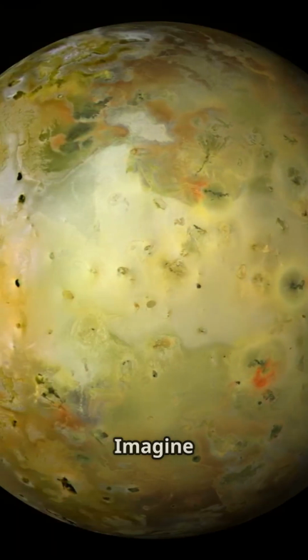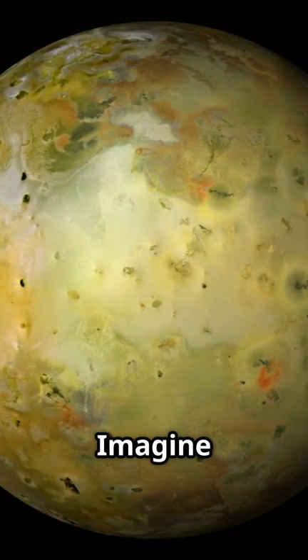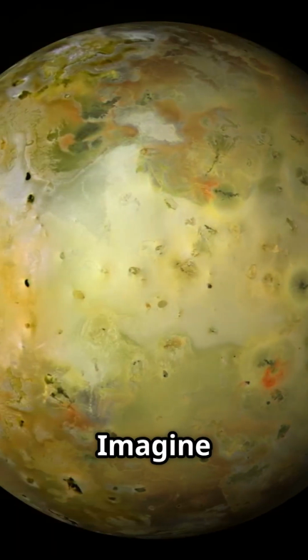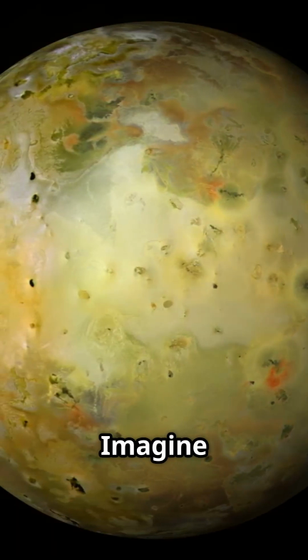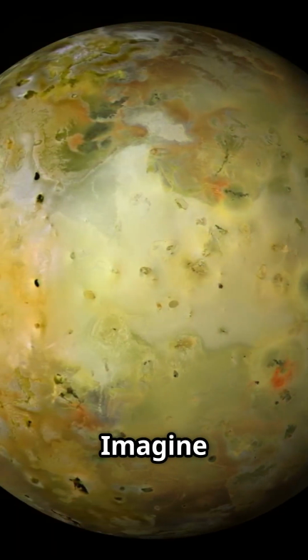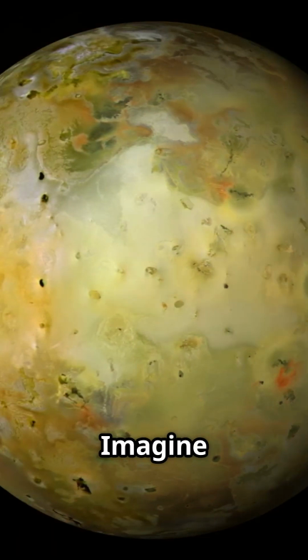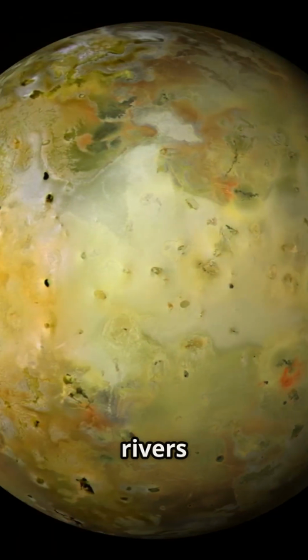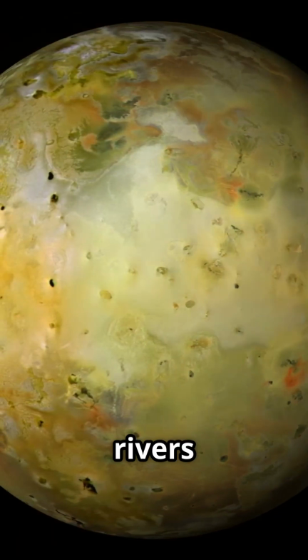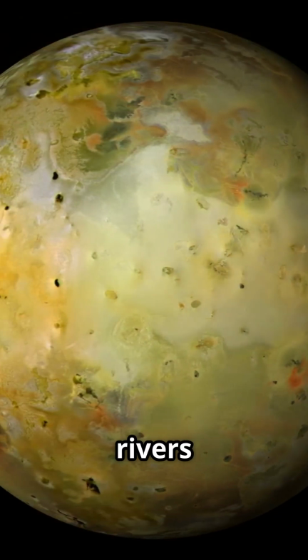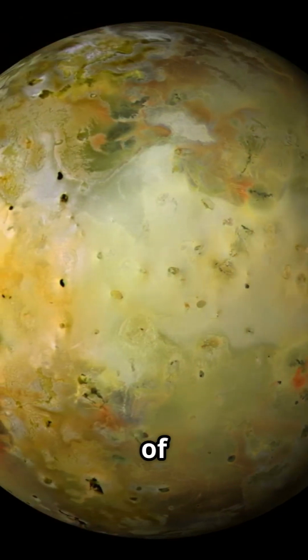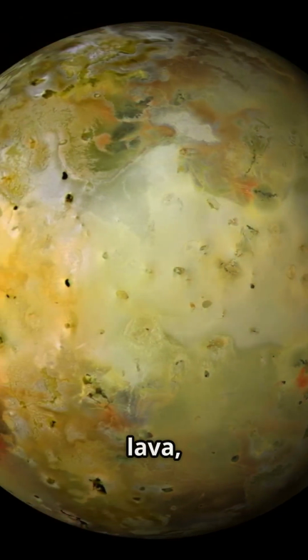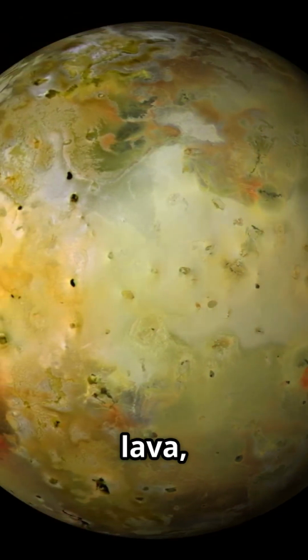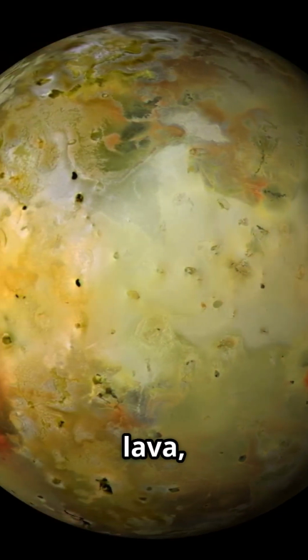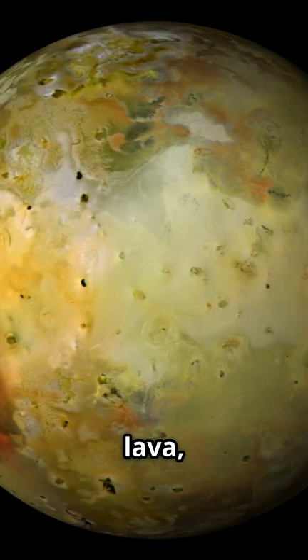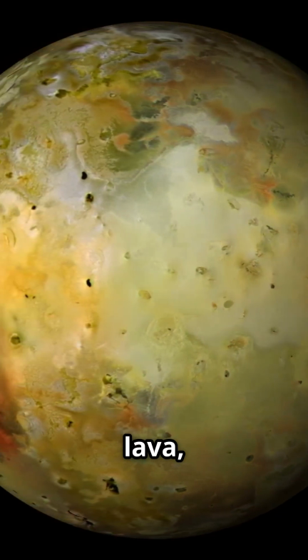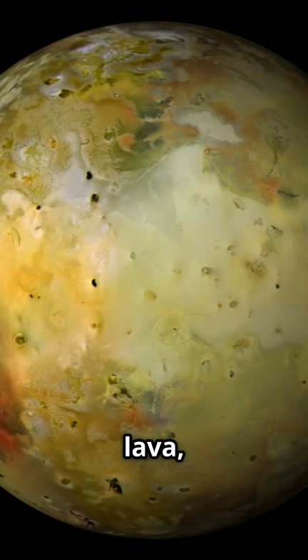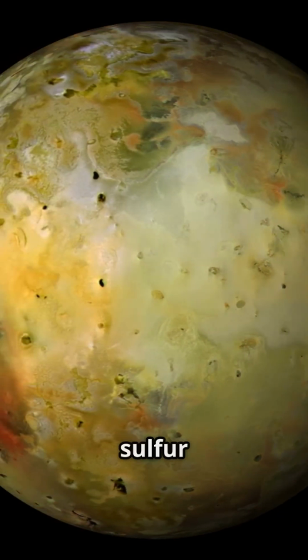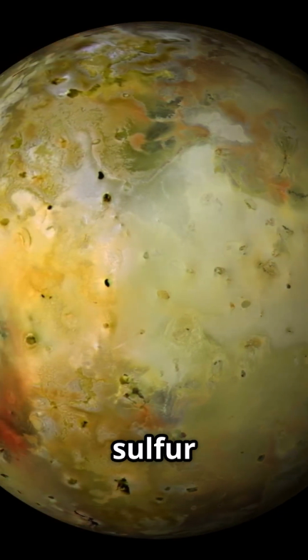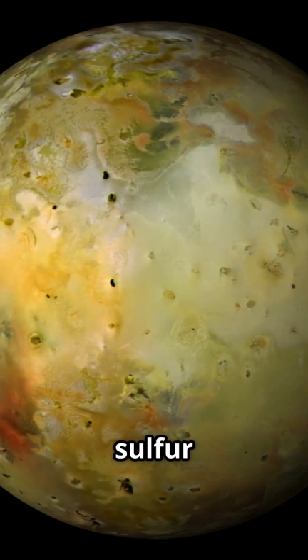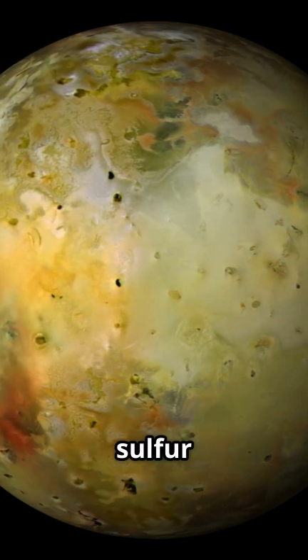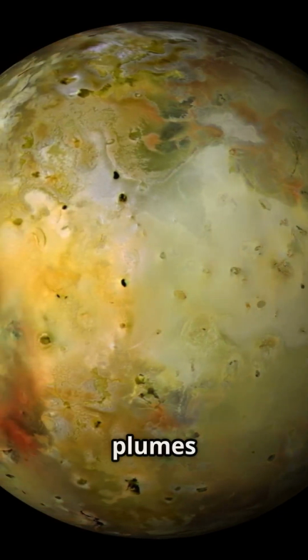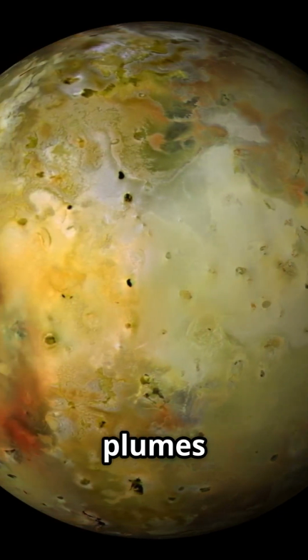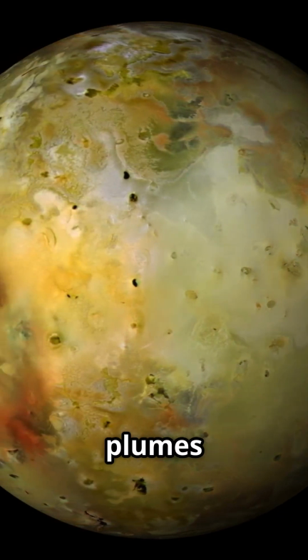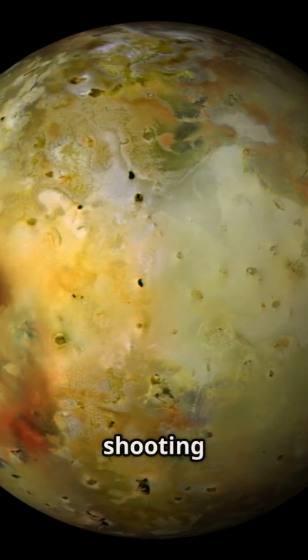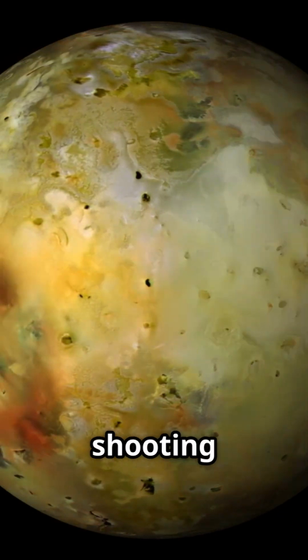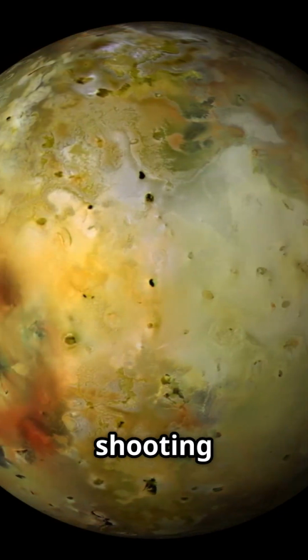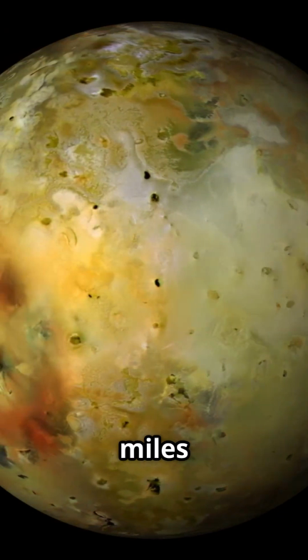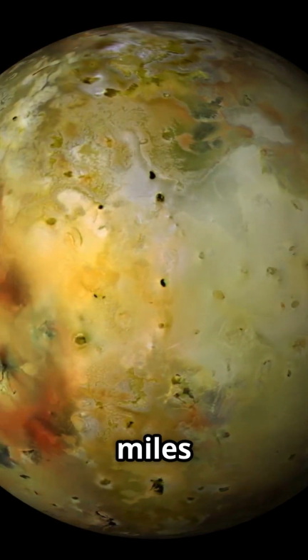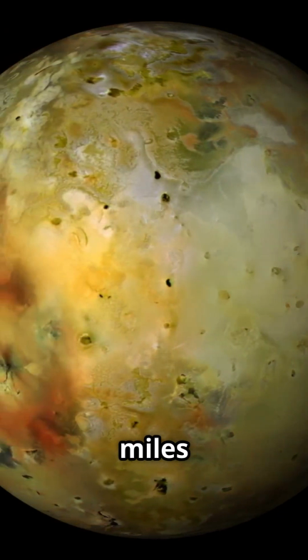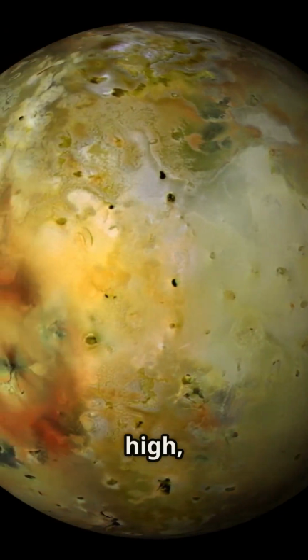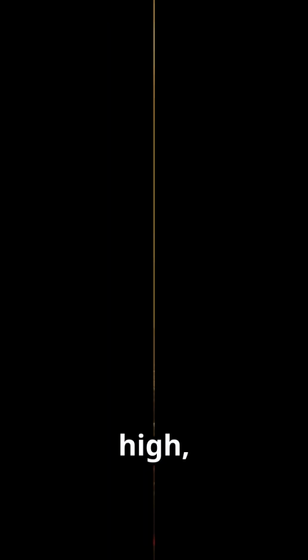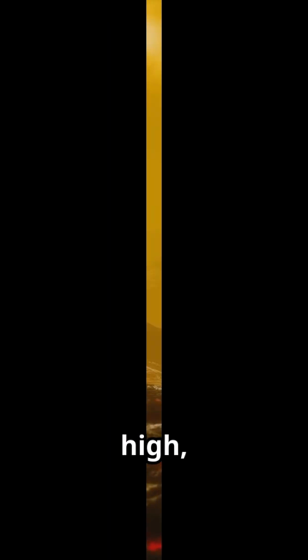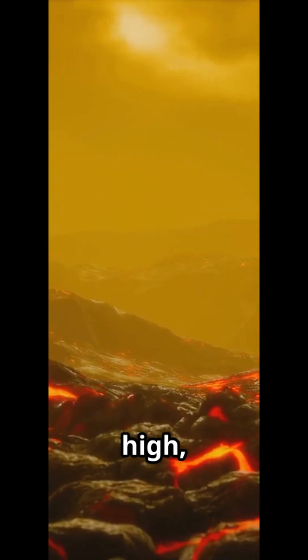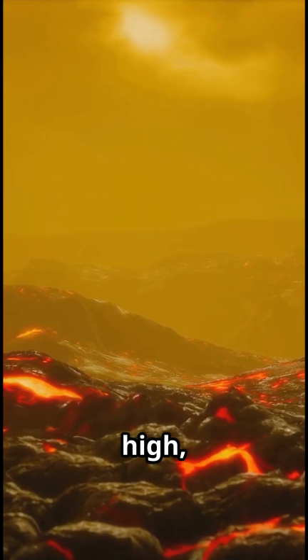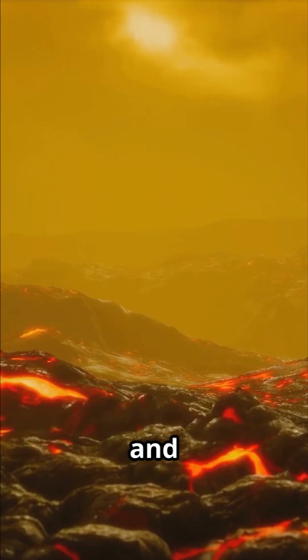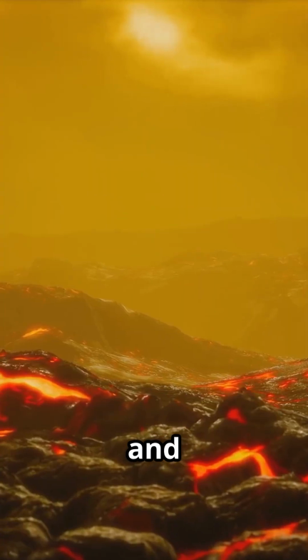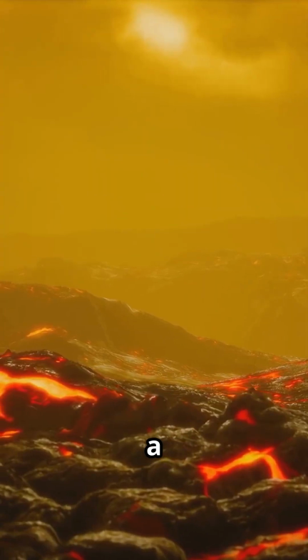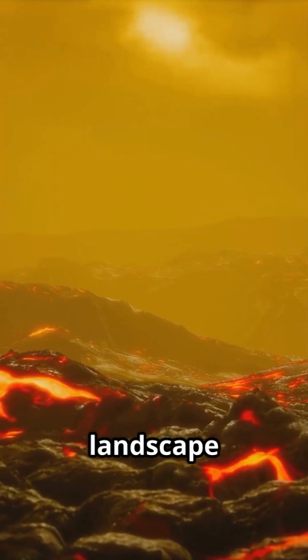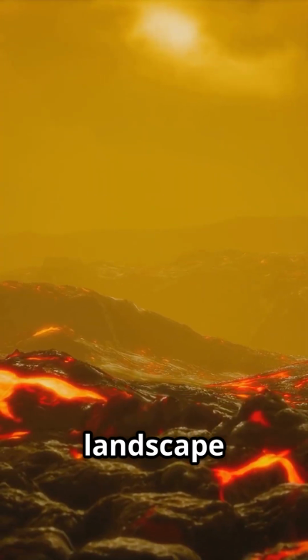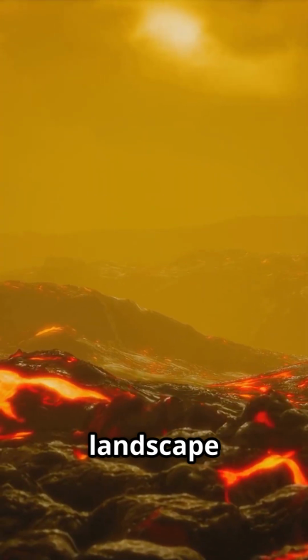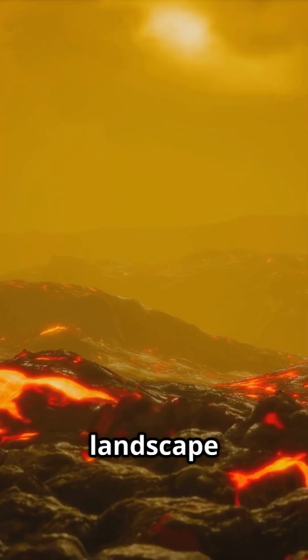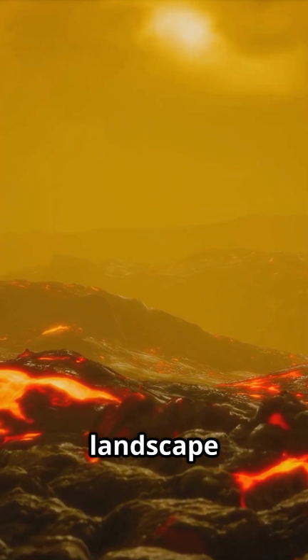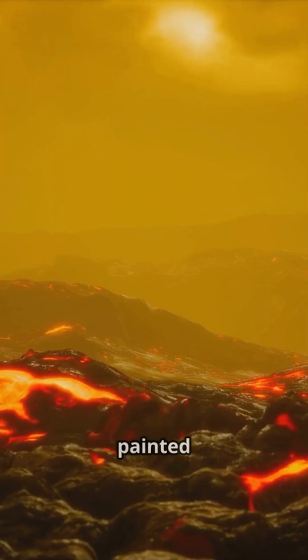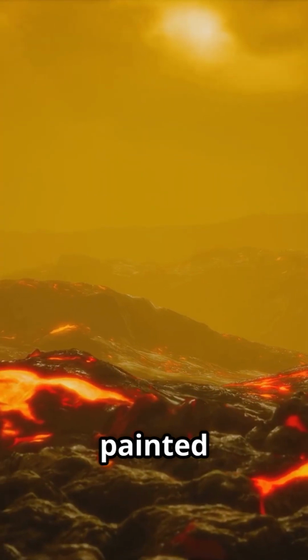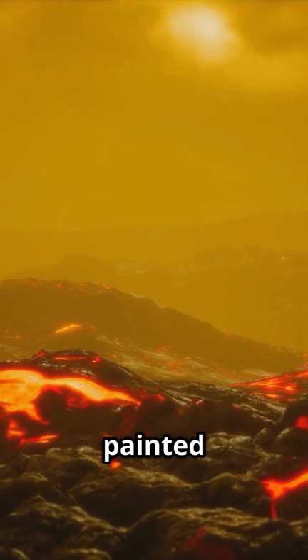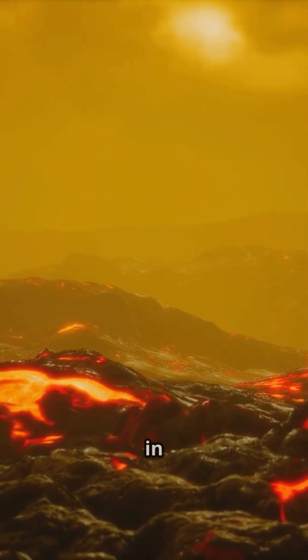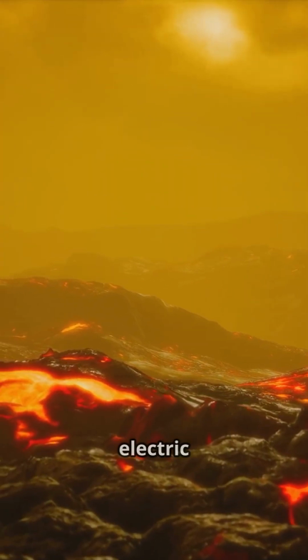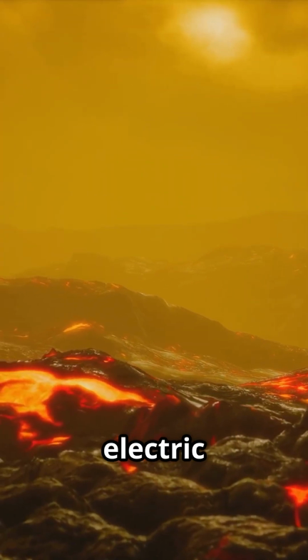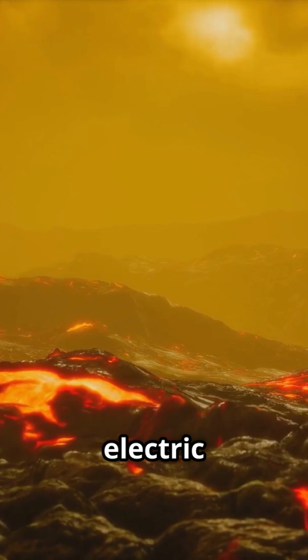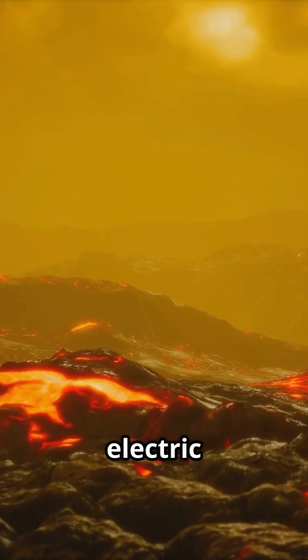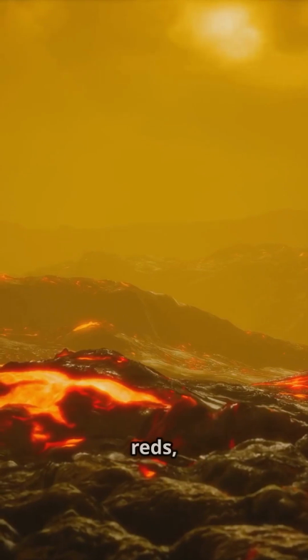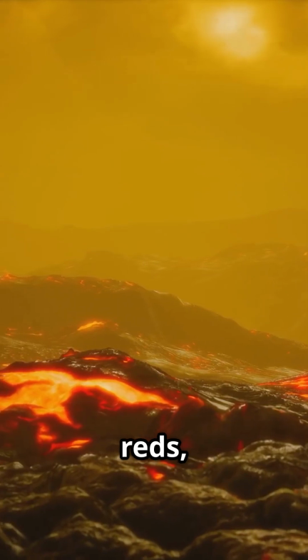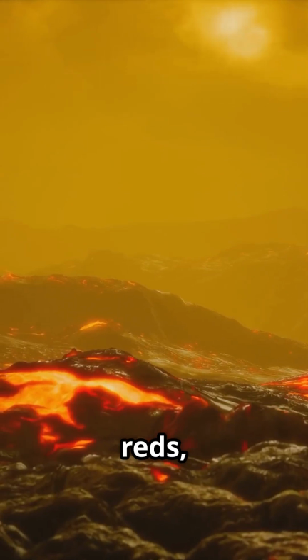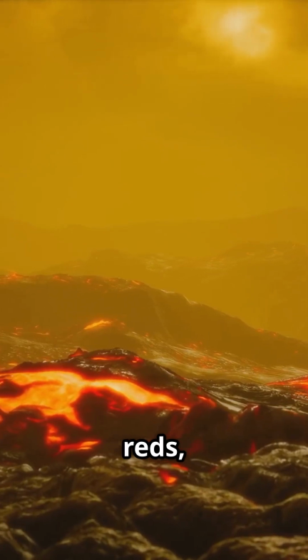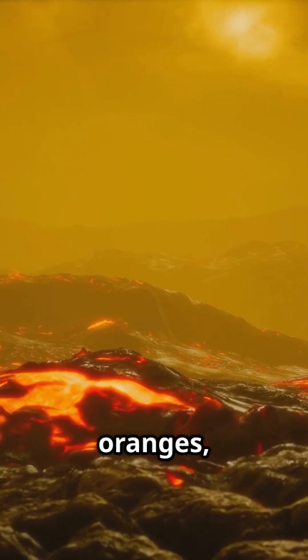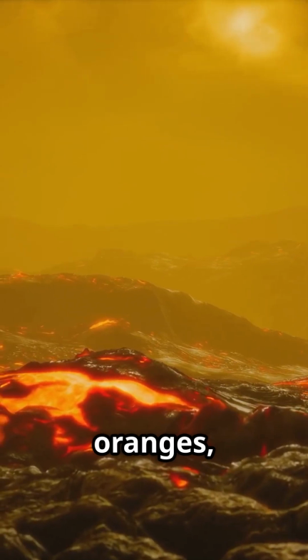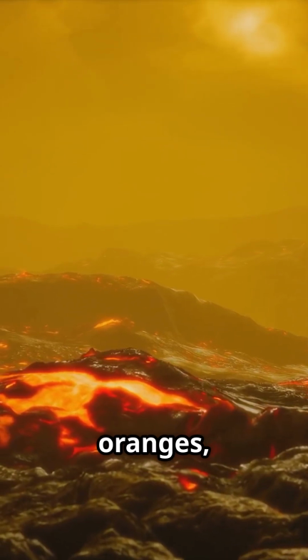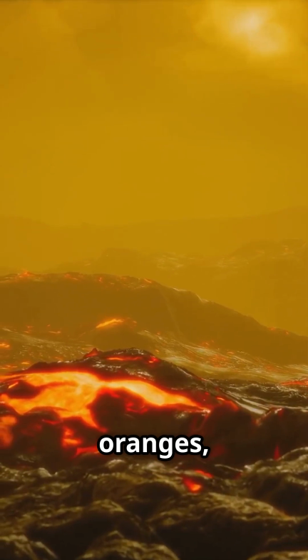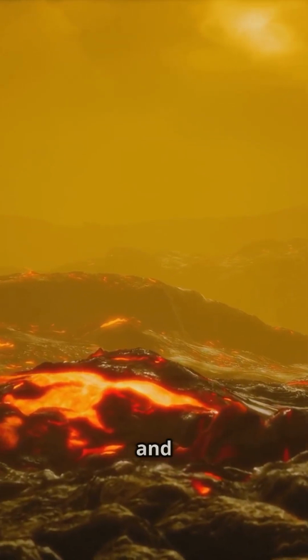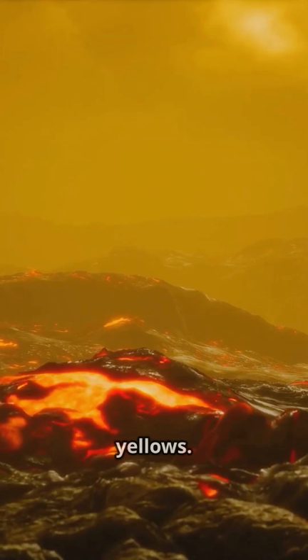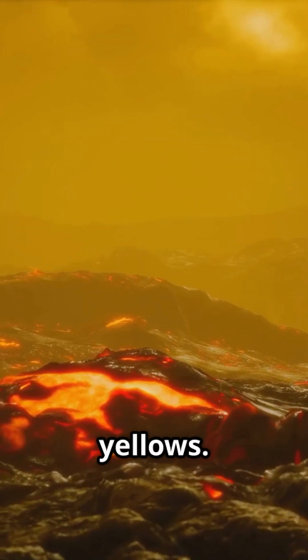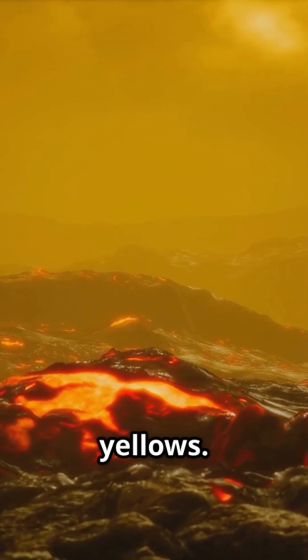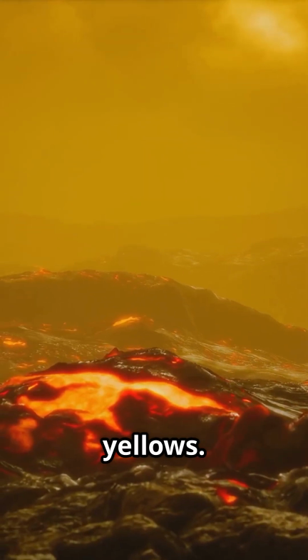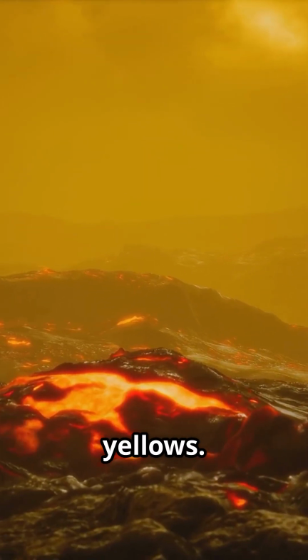Imagine rivers of lava, sulfur plumes shooting miles high, and a landscape painted in electric reds, oranges, and yellows.